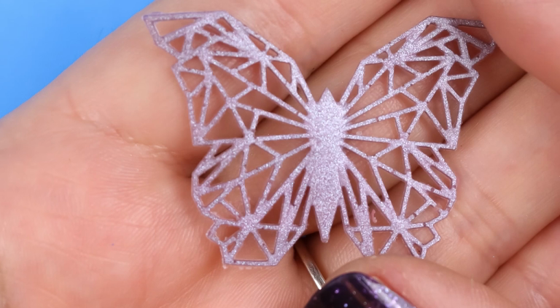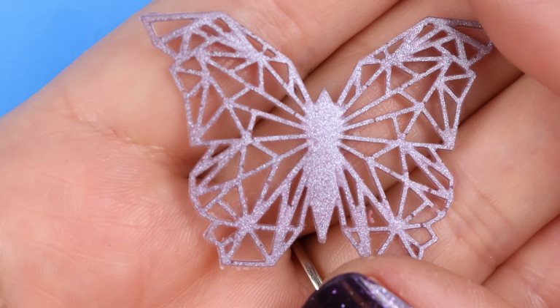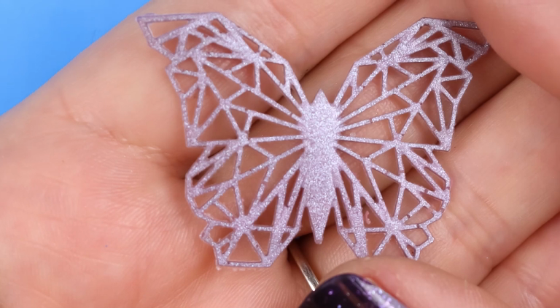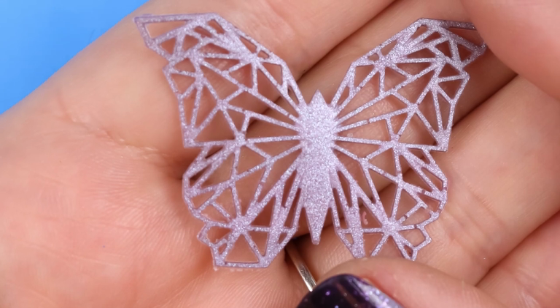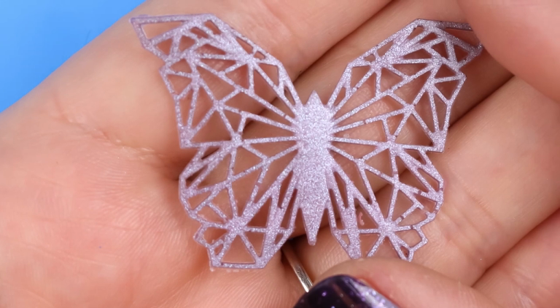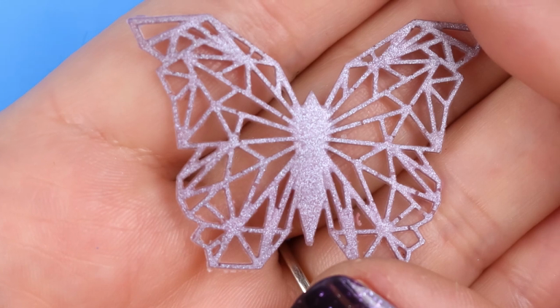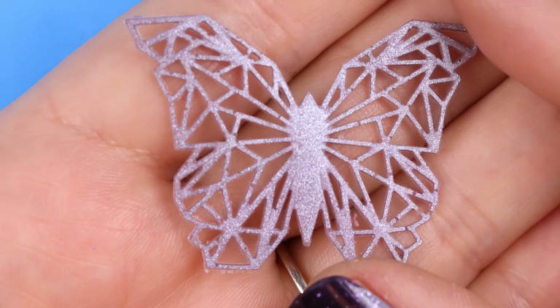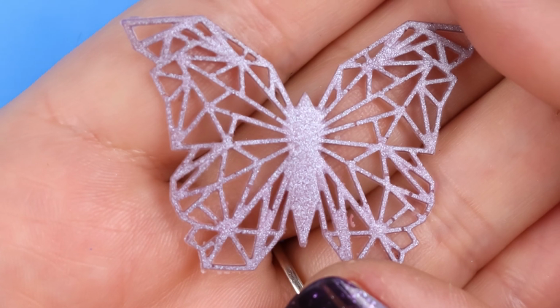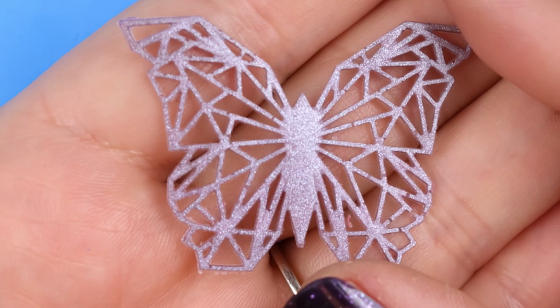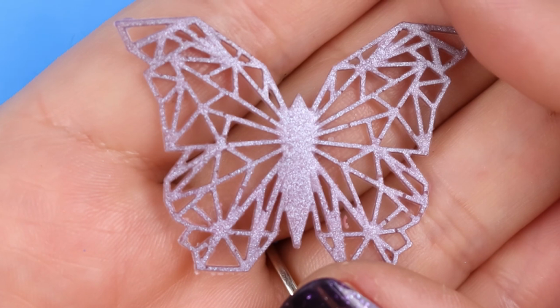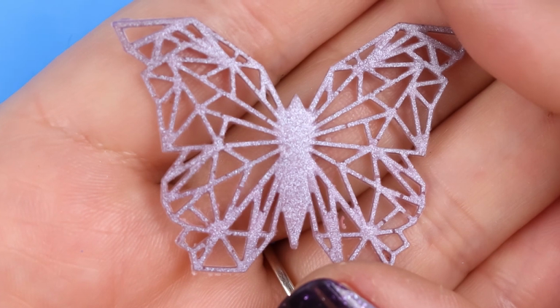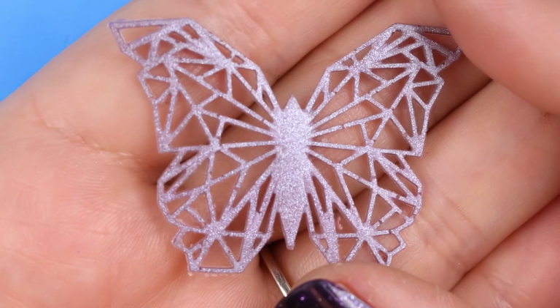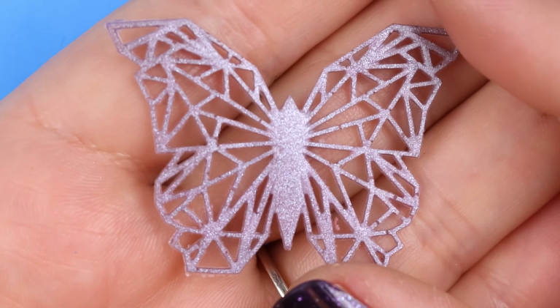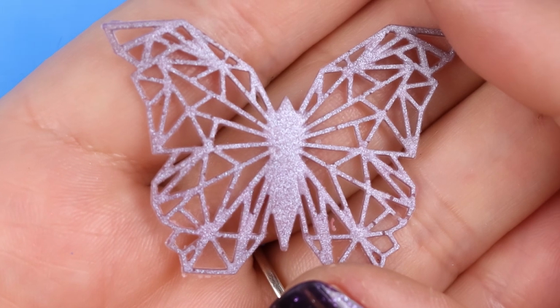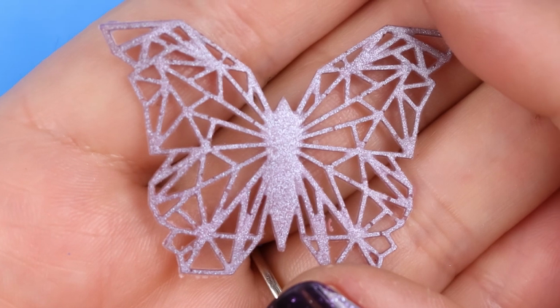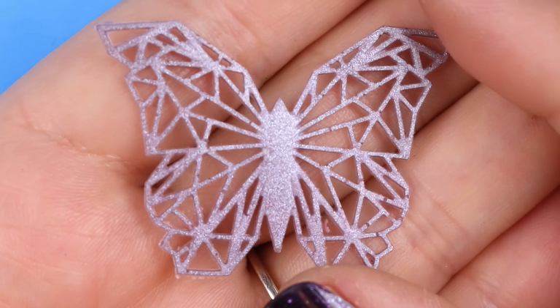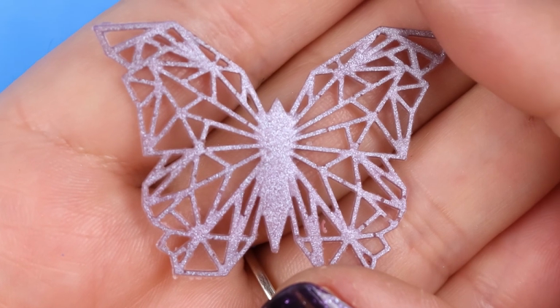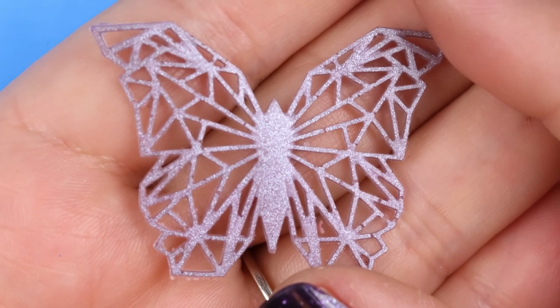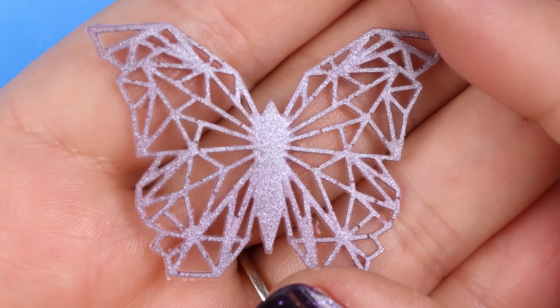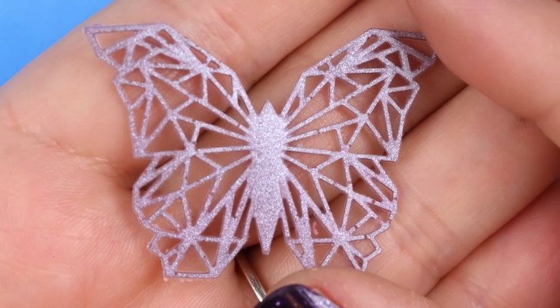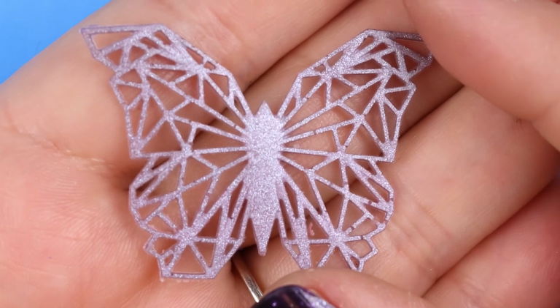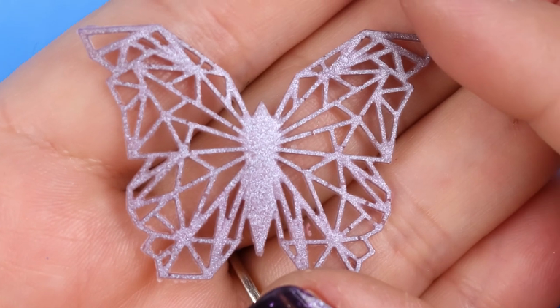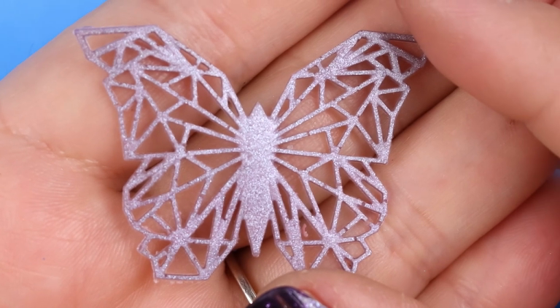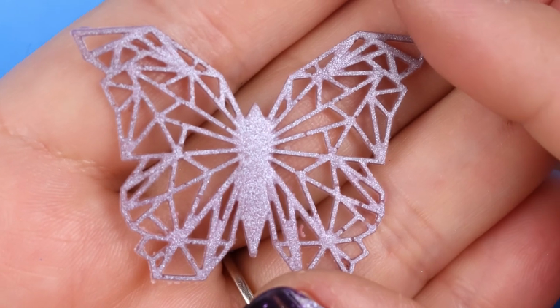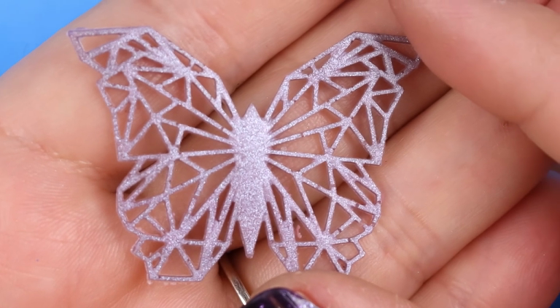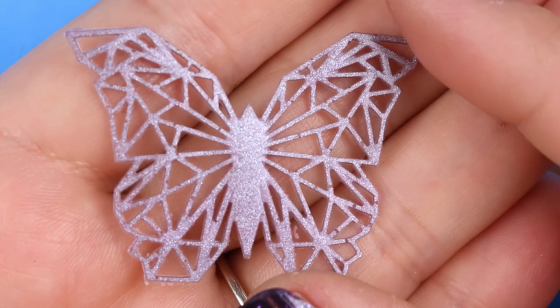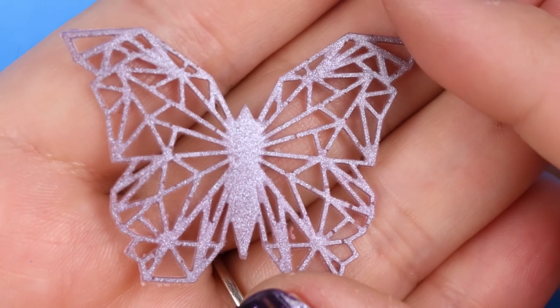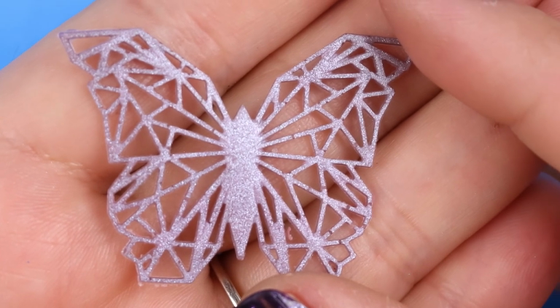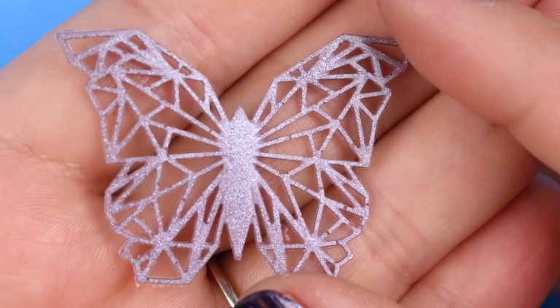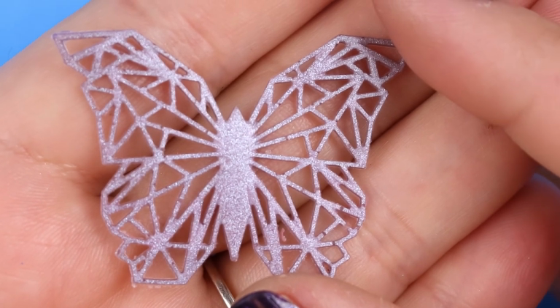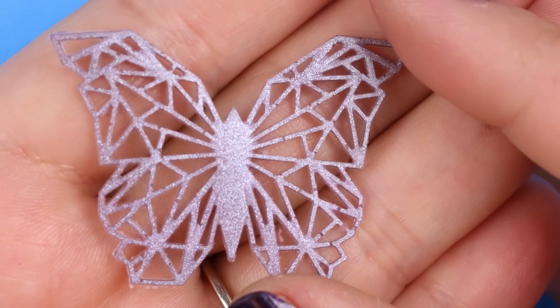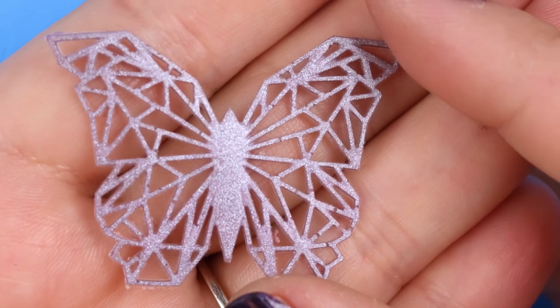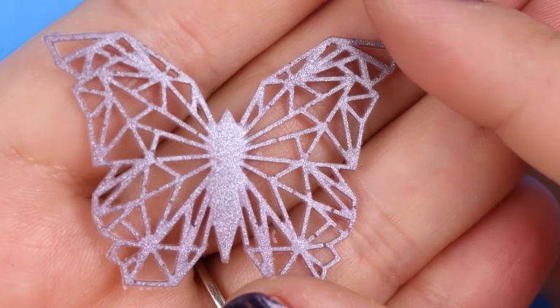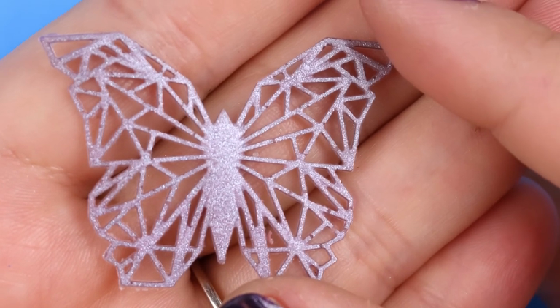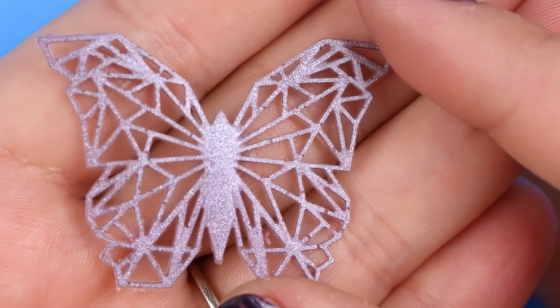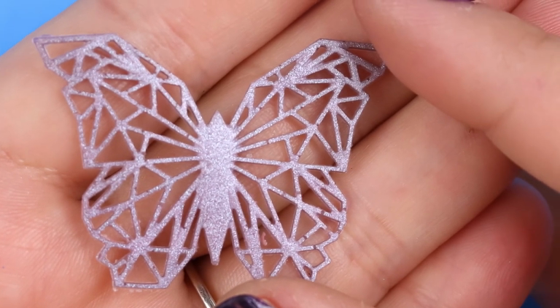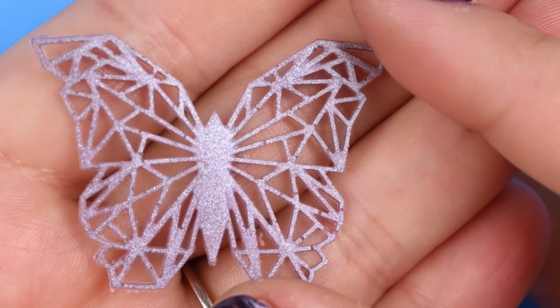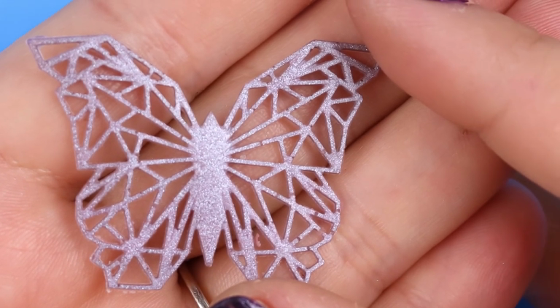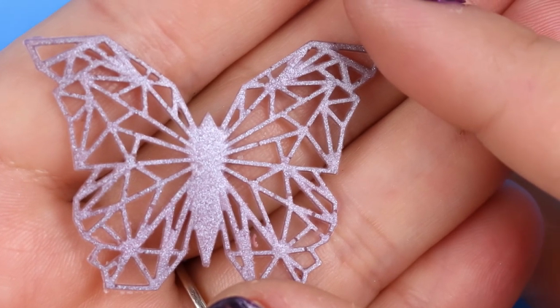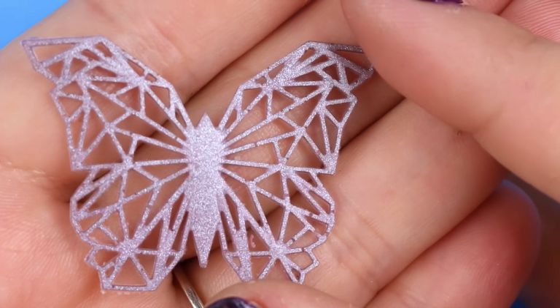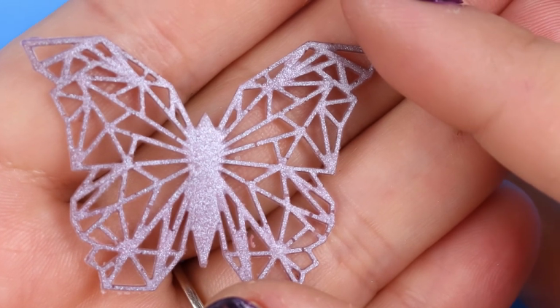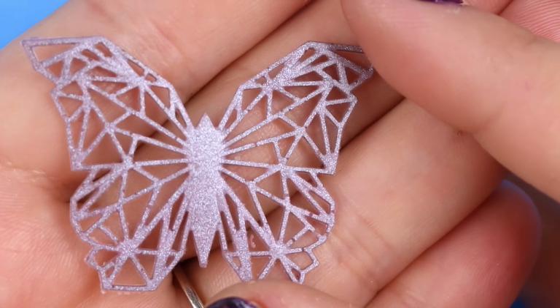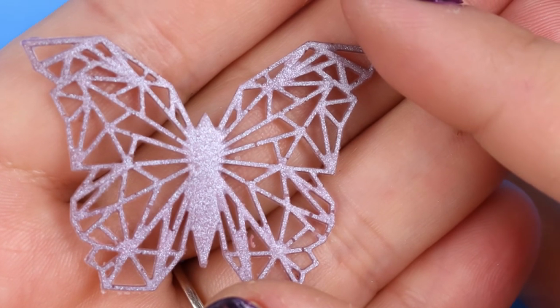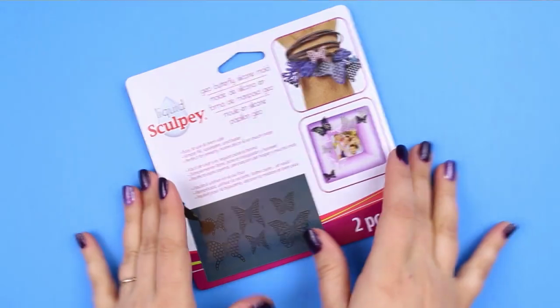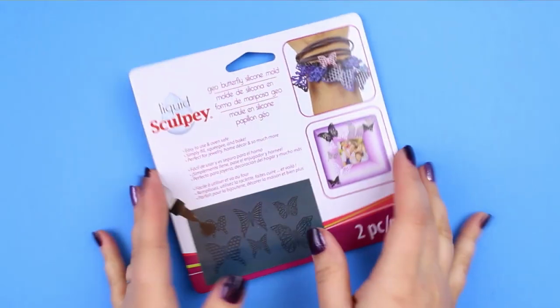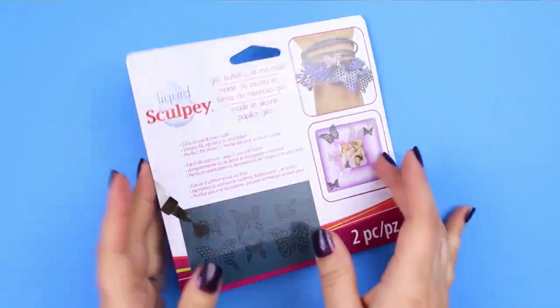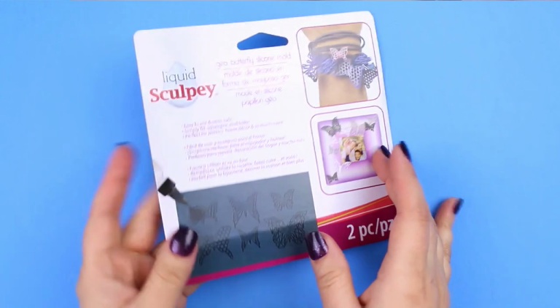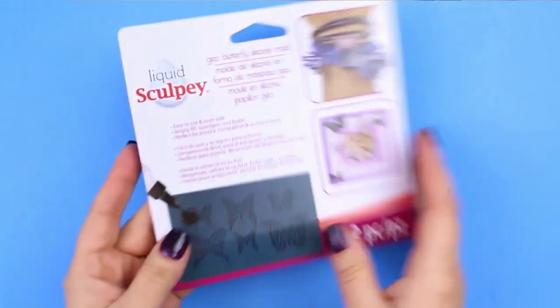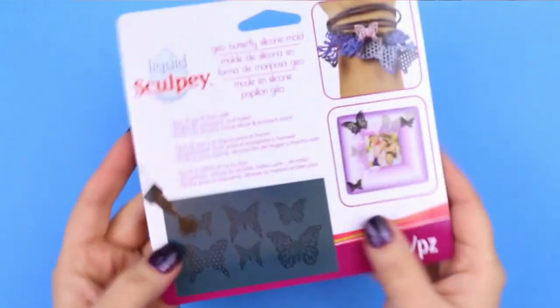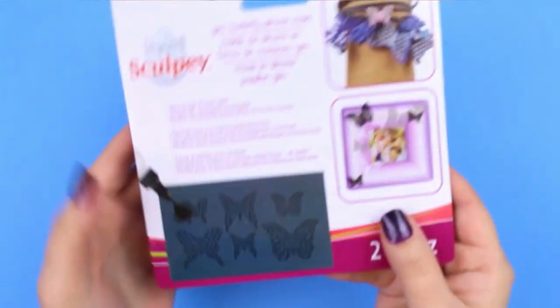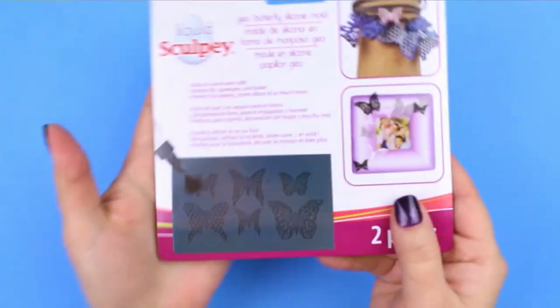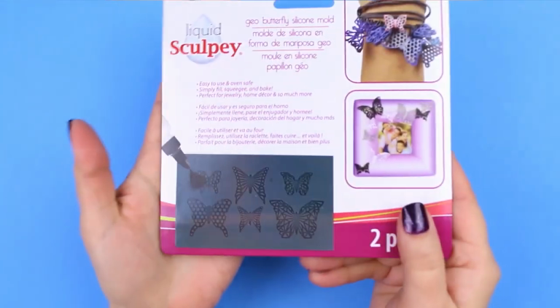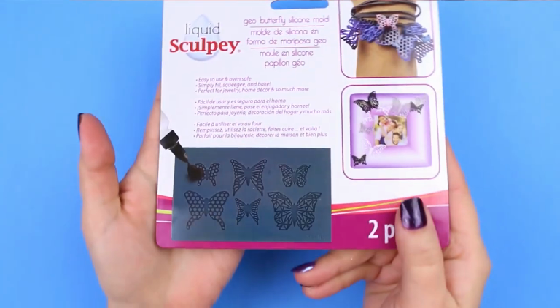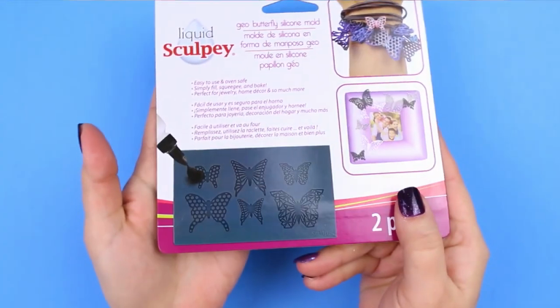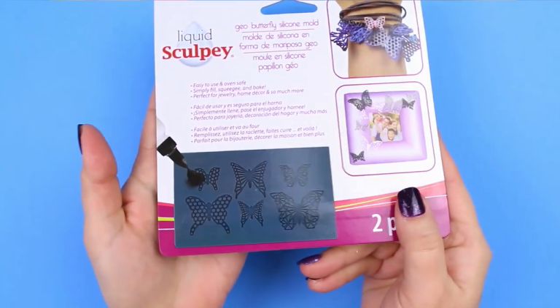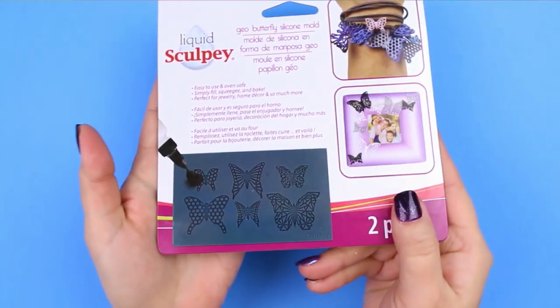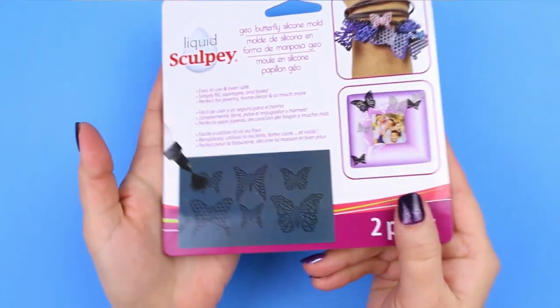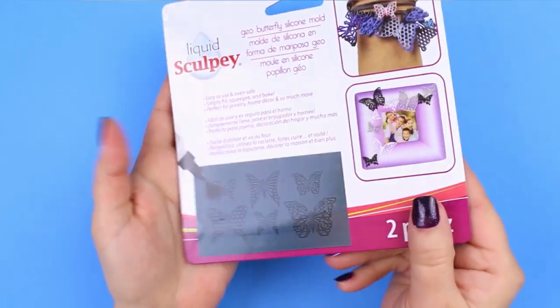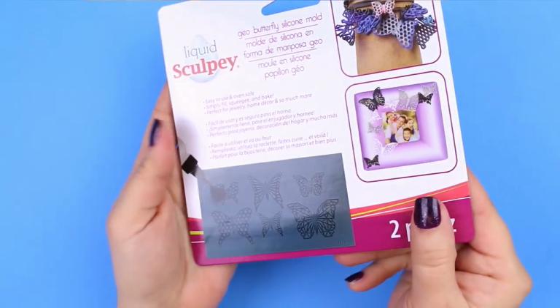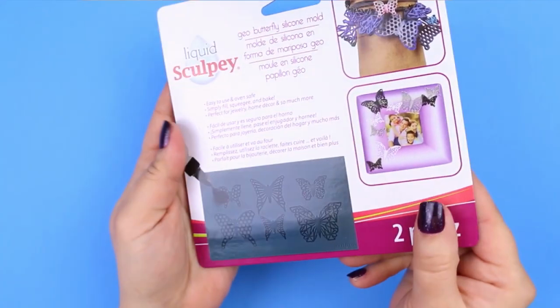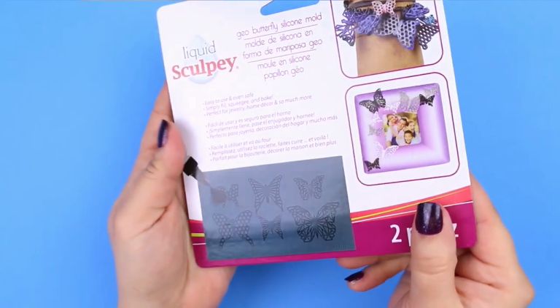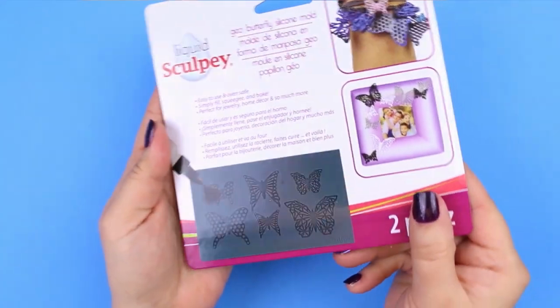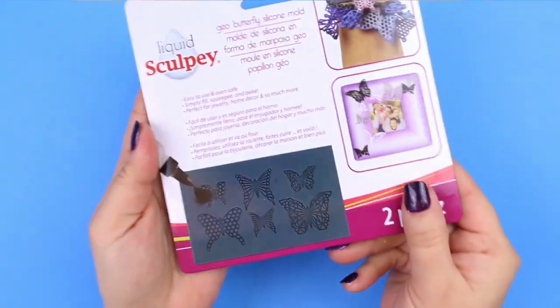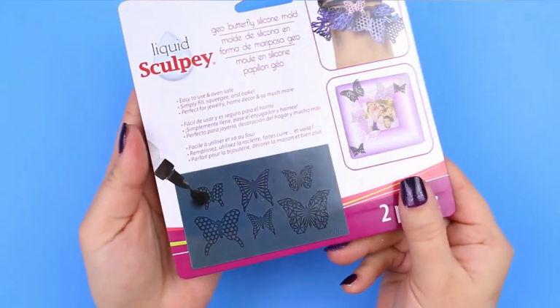Hey guys! It's Jess from Madden Crafts. Today I'm going to show you how to make some beautiful, colorful, geometric butterfly embellishments.